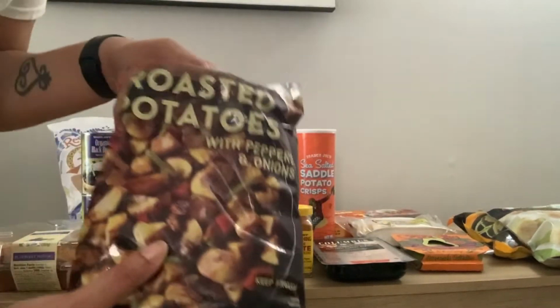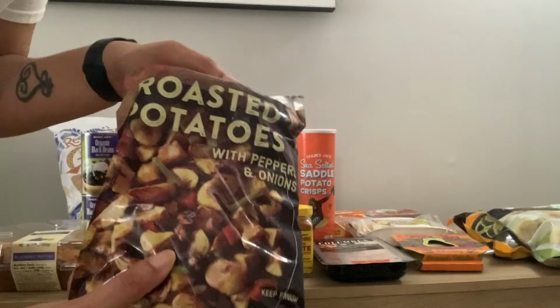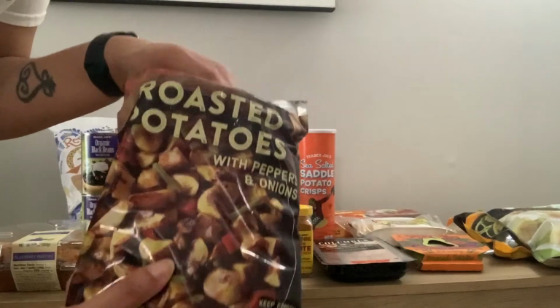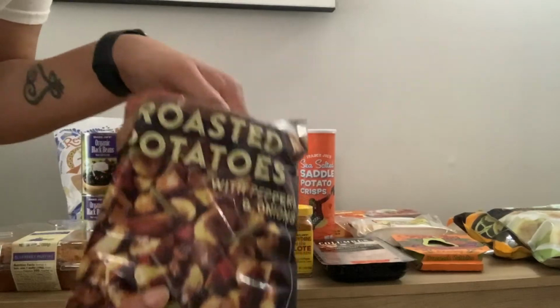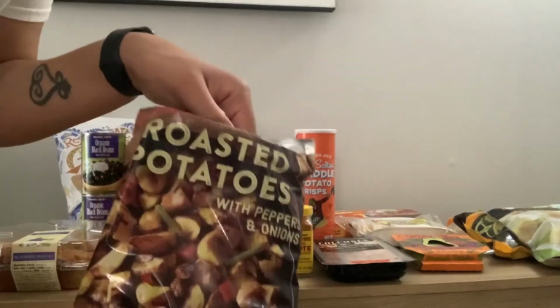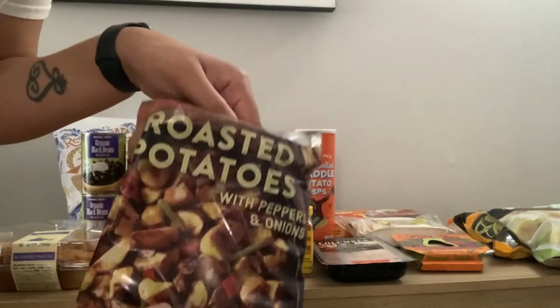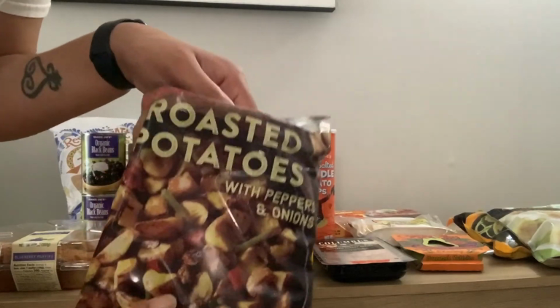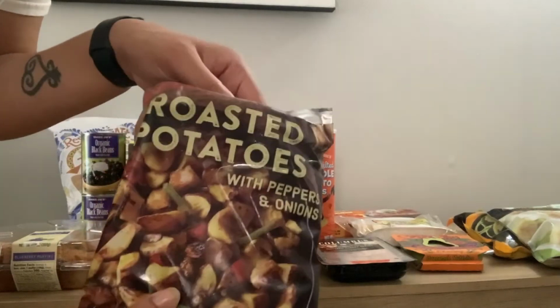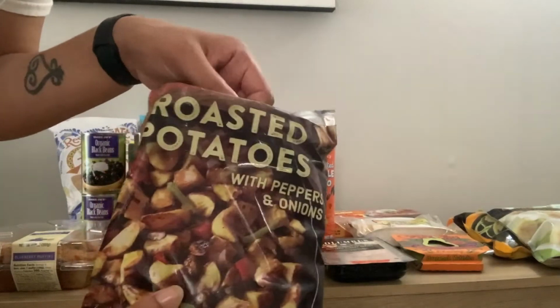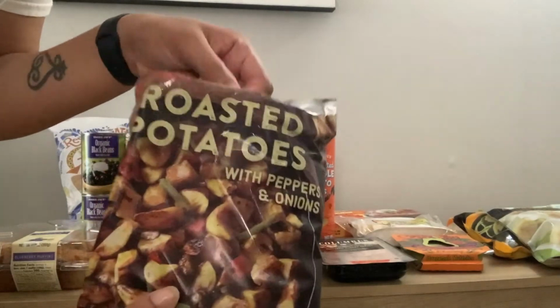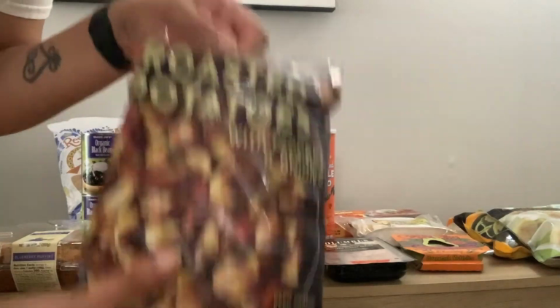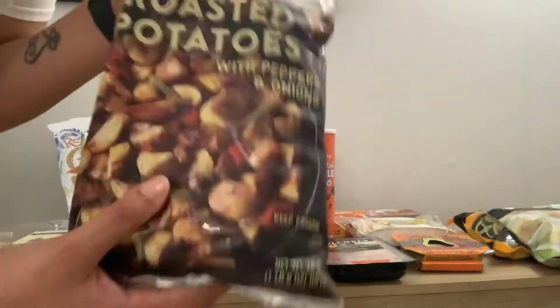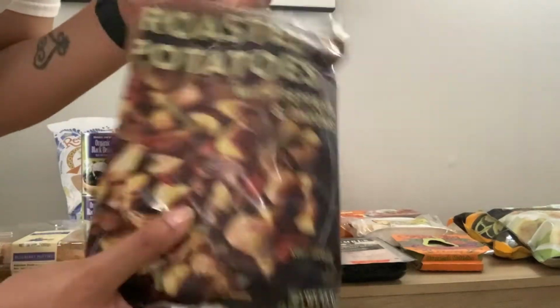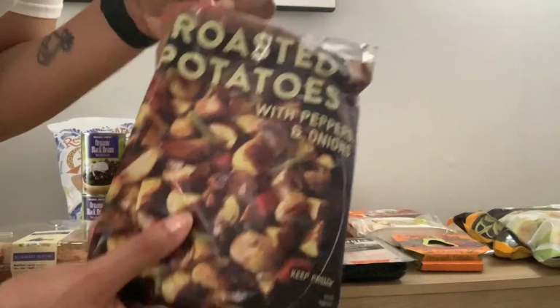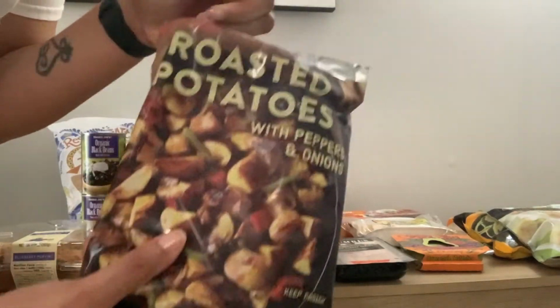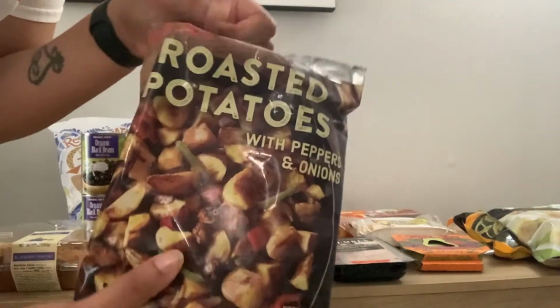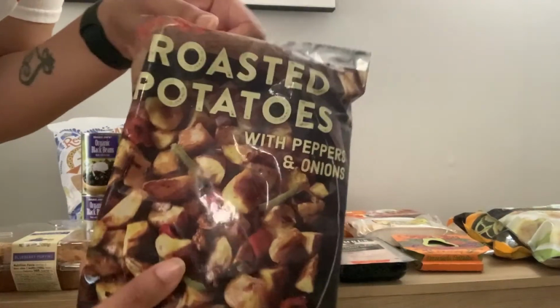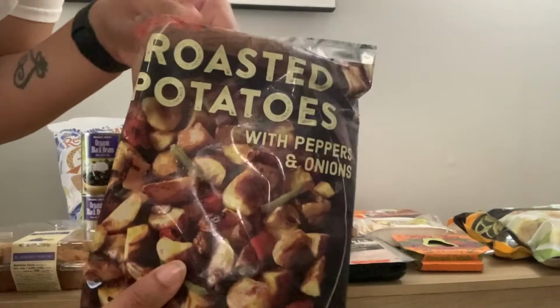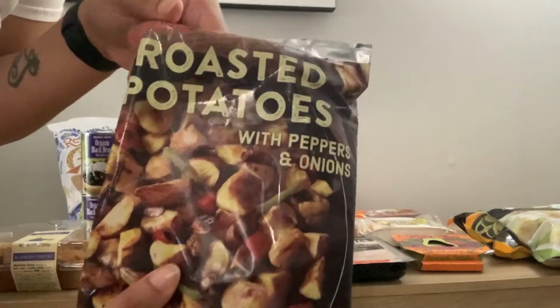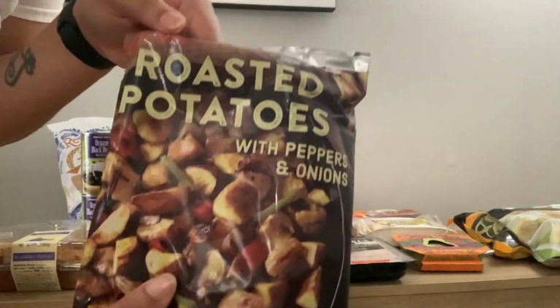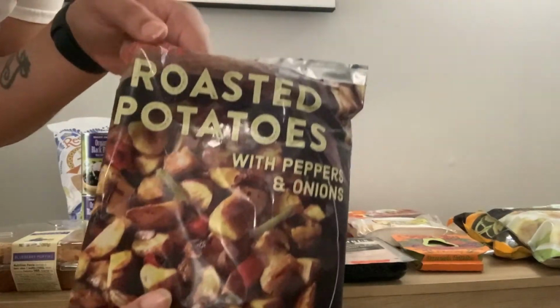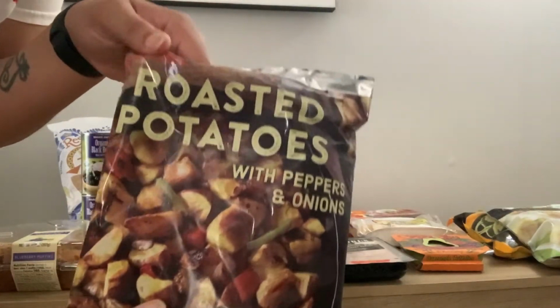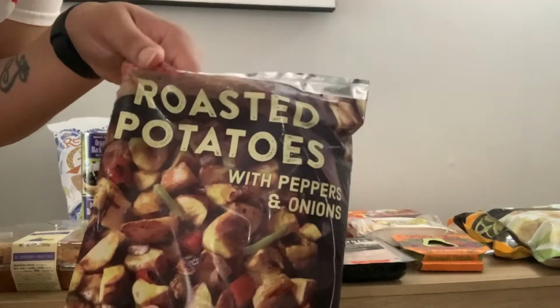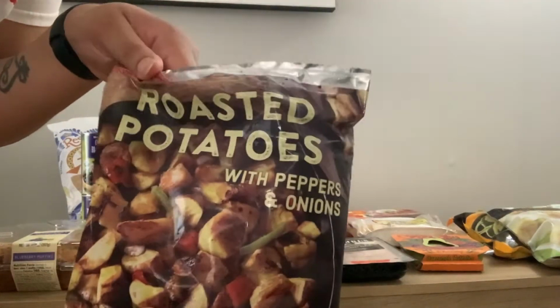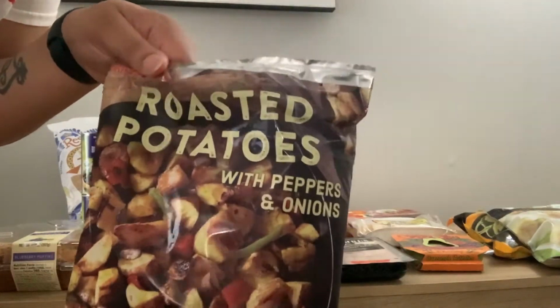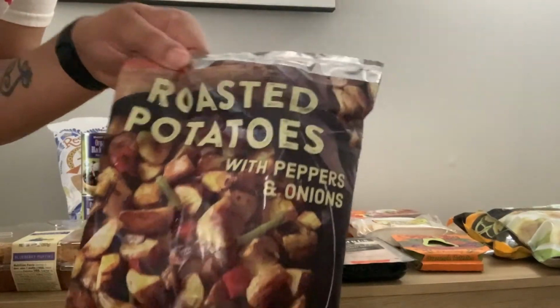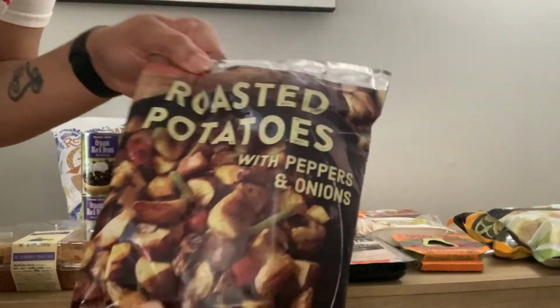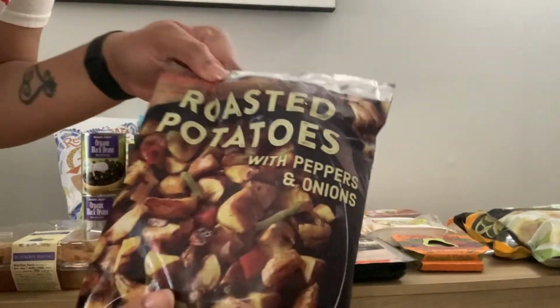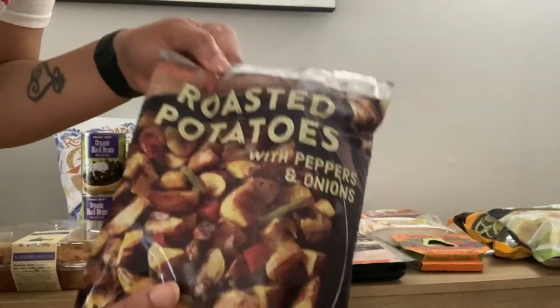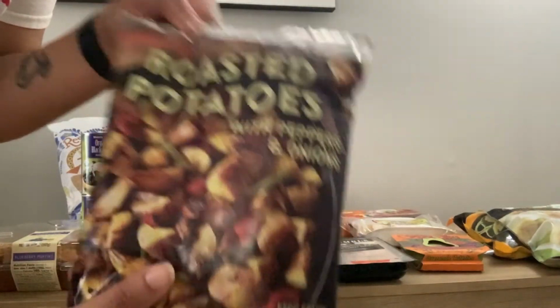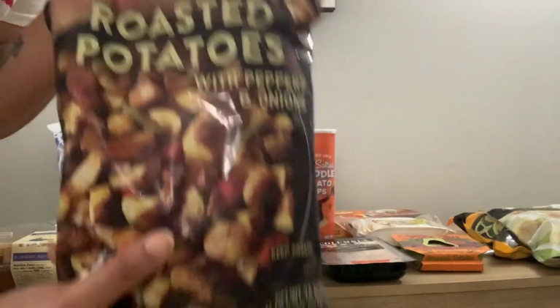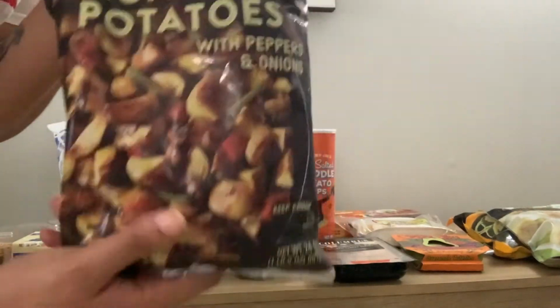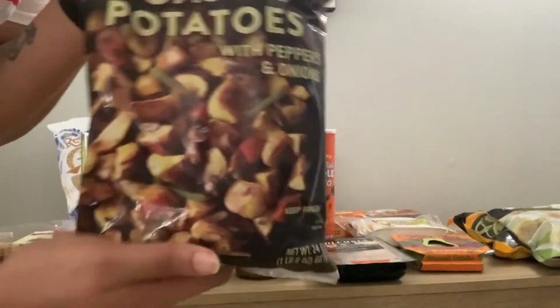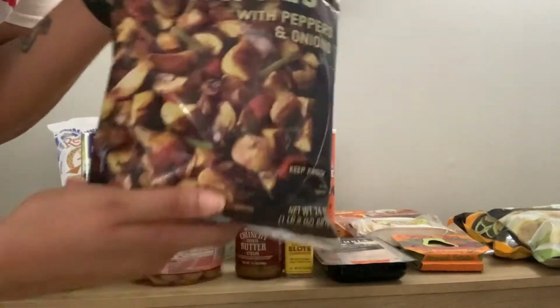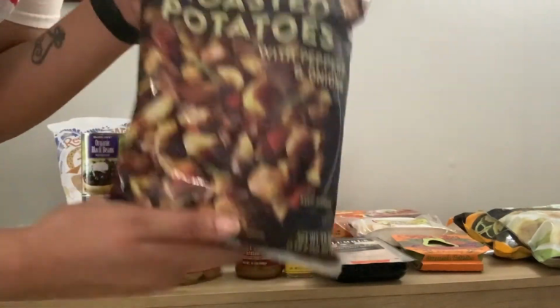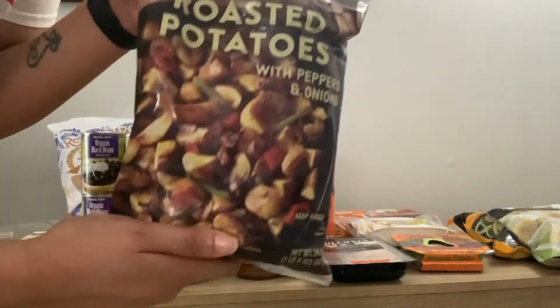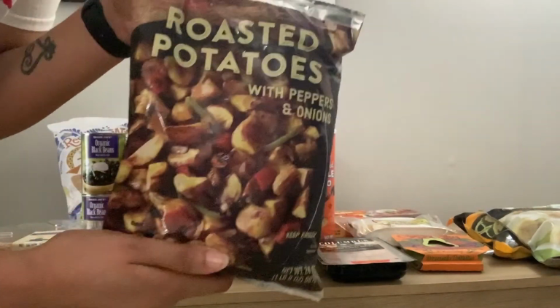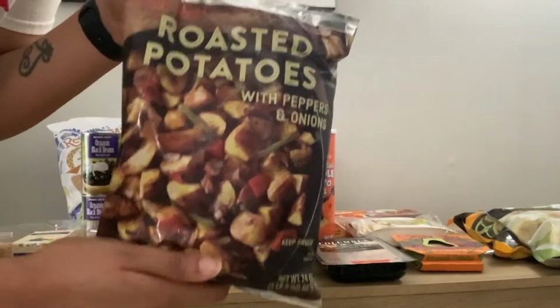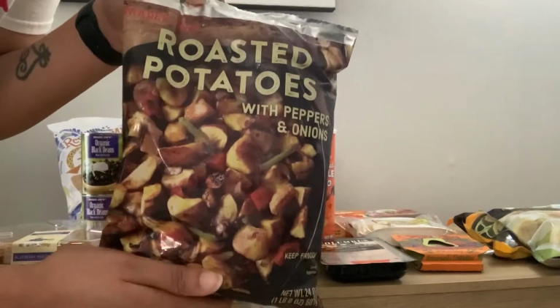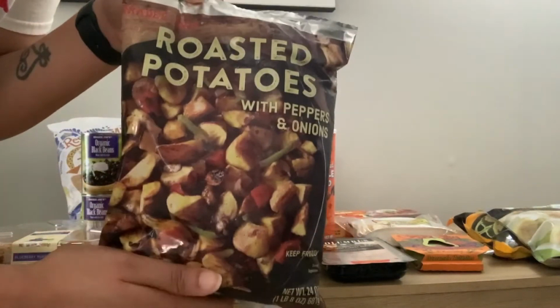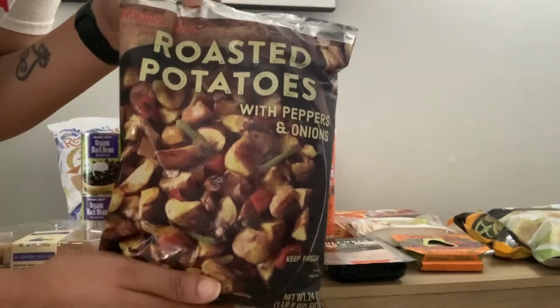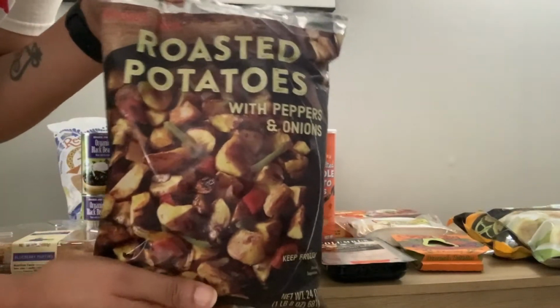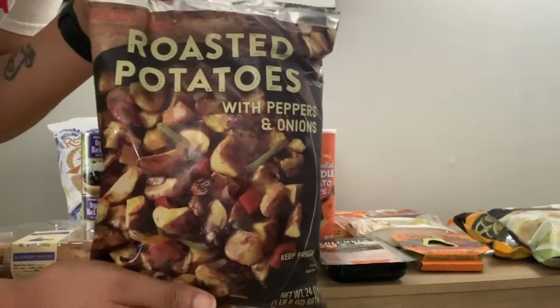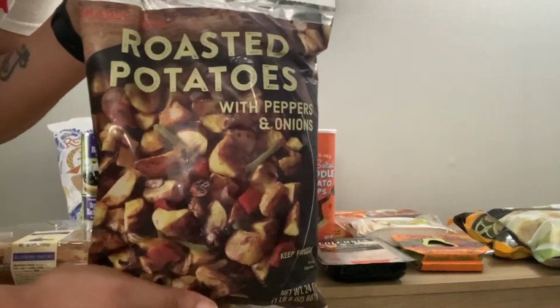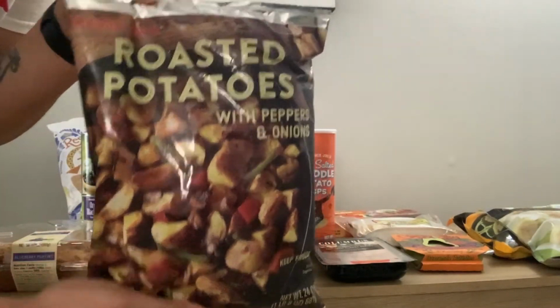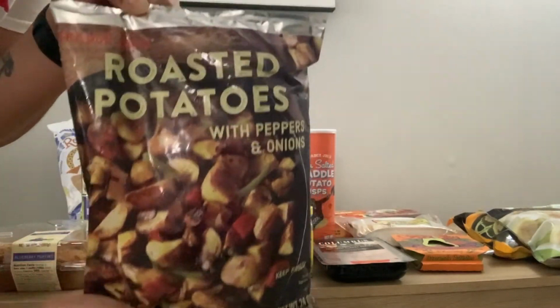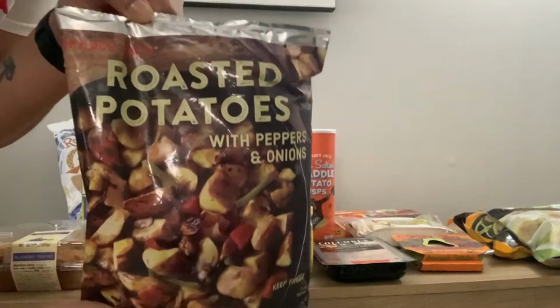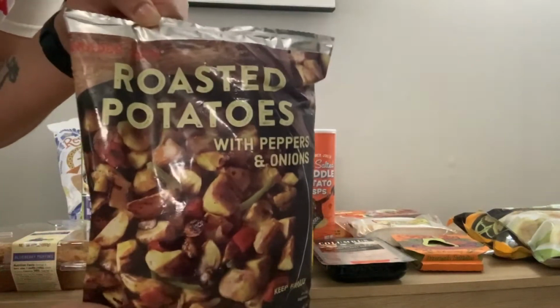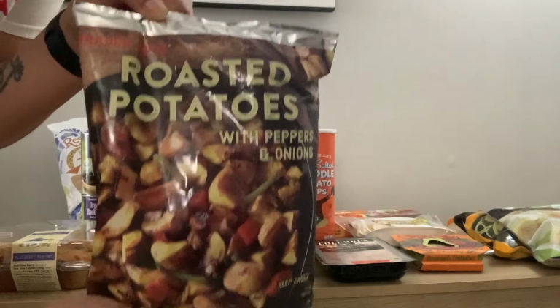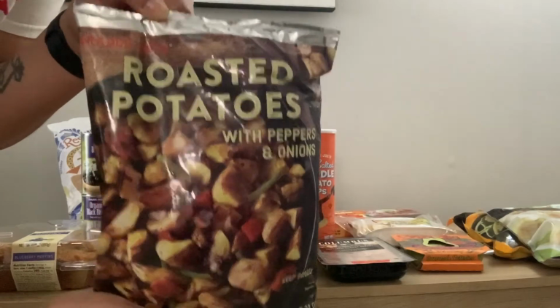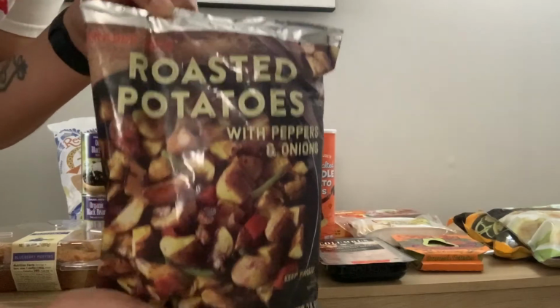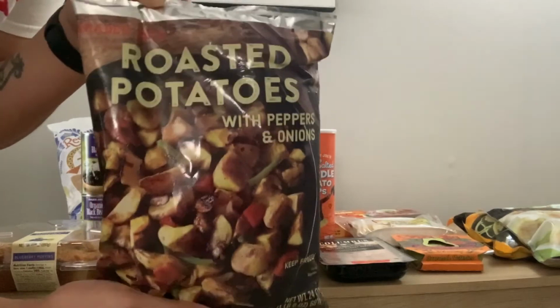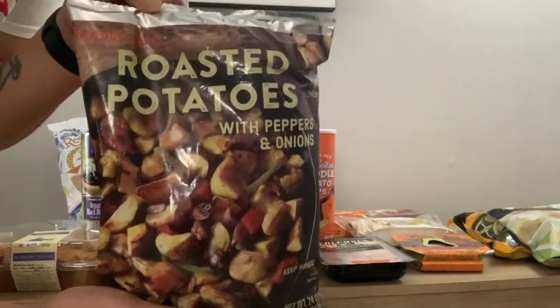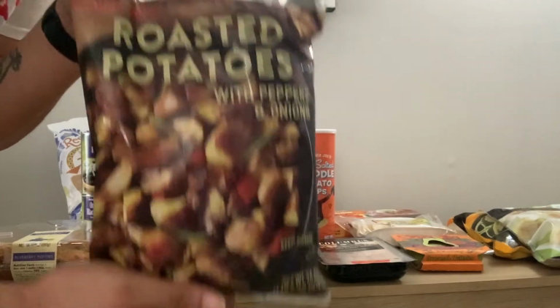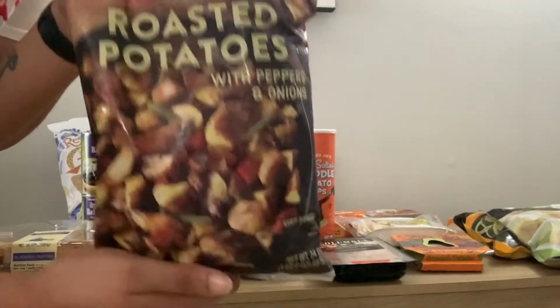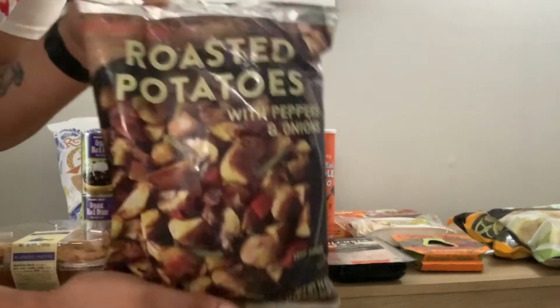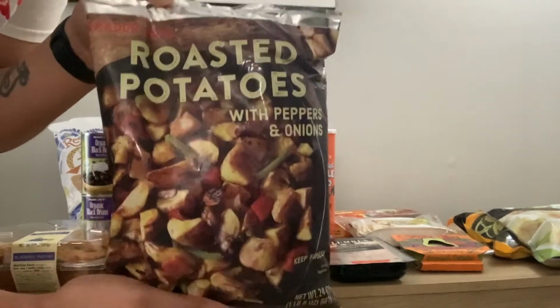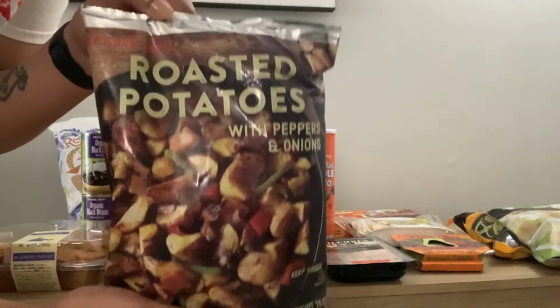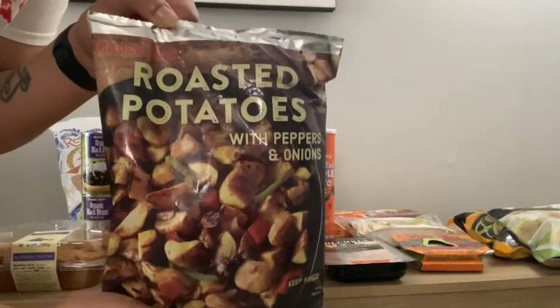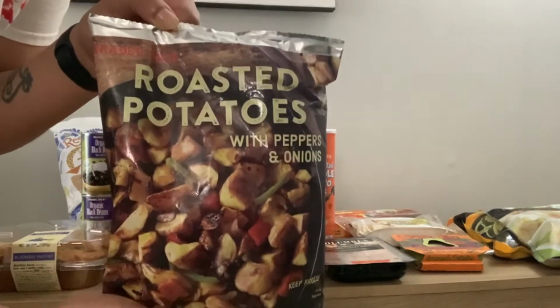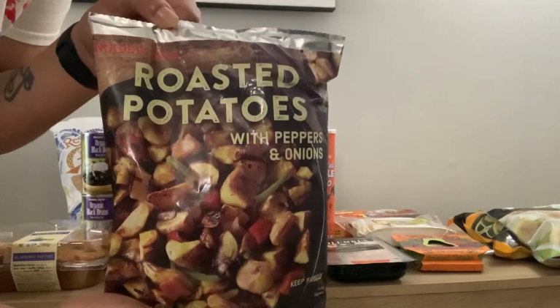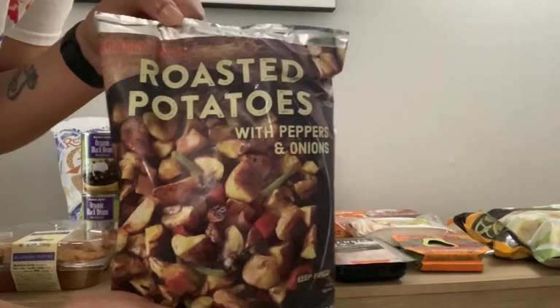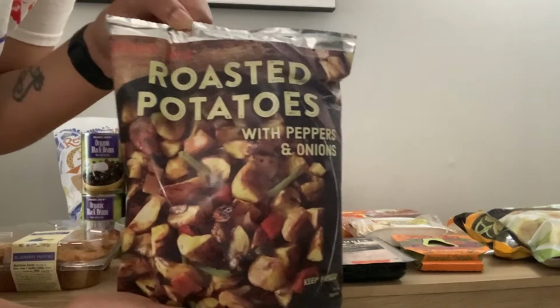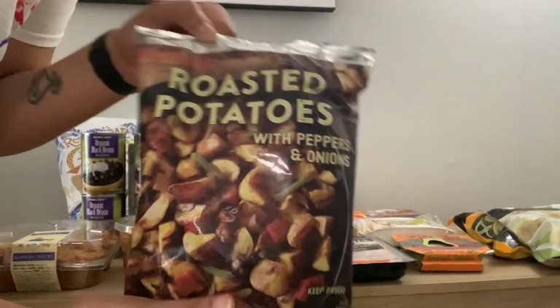These potatoes I get every time — I can't stop talking about them. This bag really lasts and I get it pretty much every time I go.